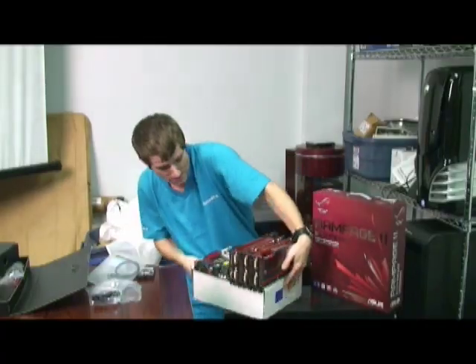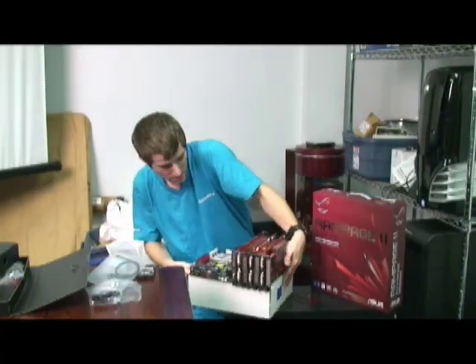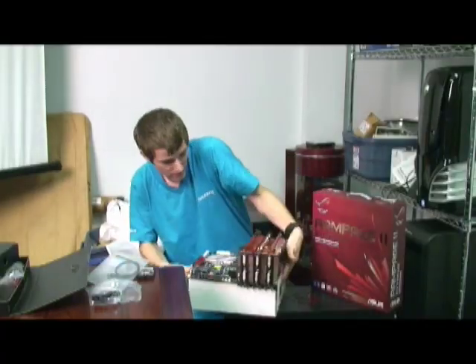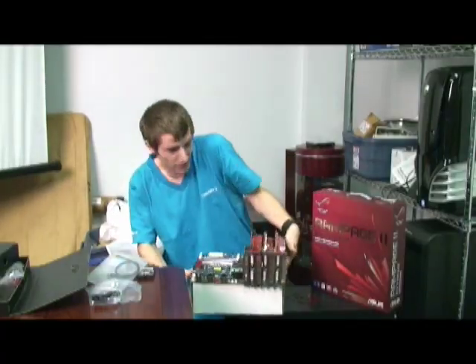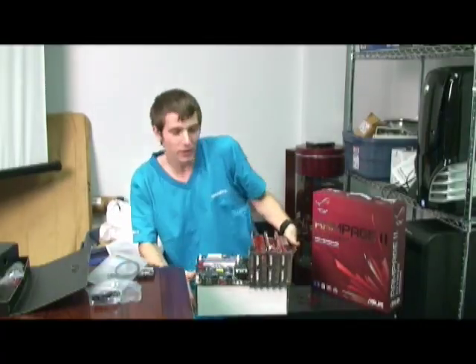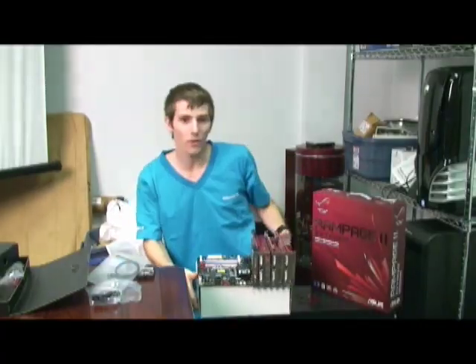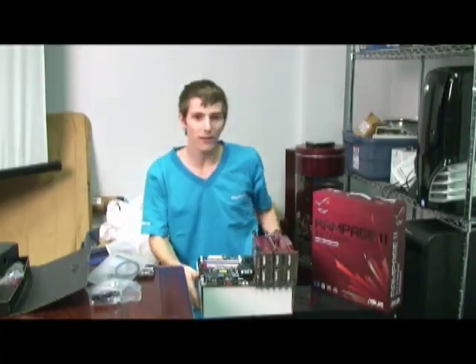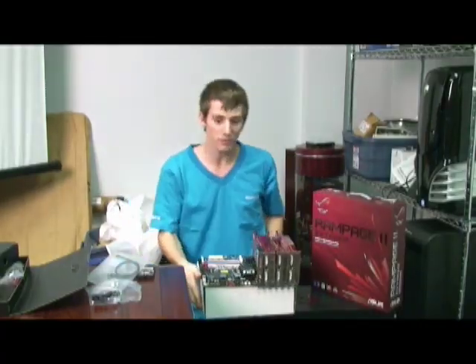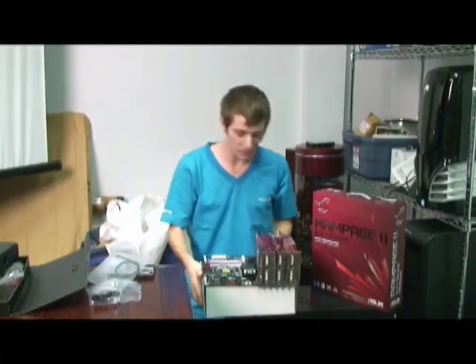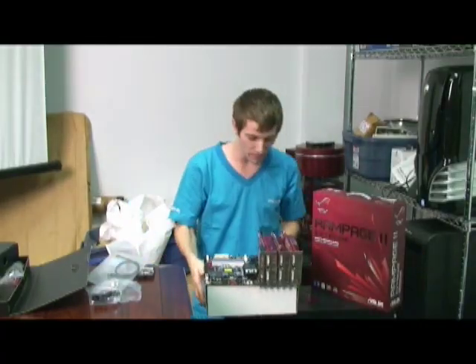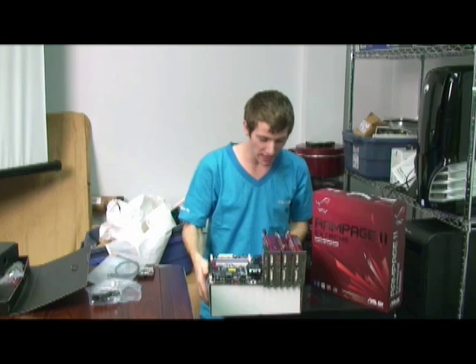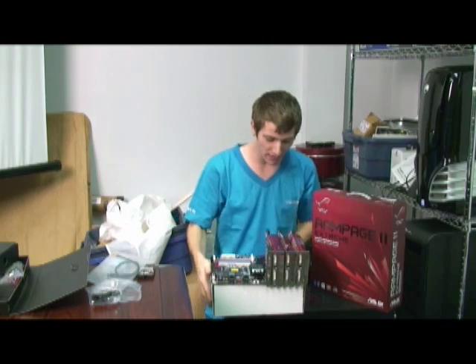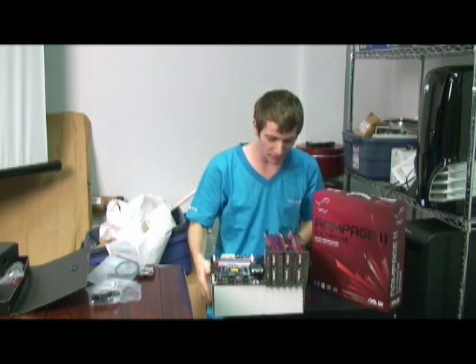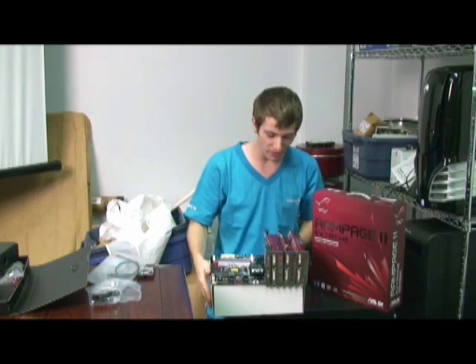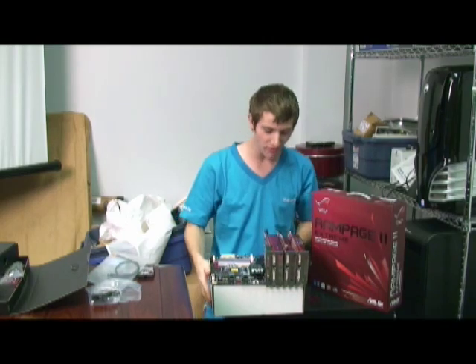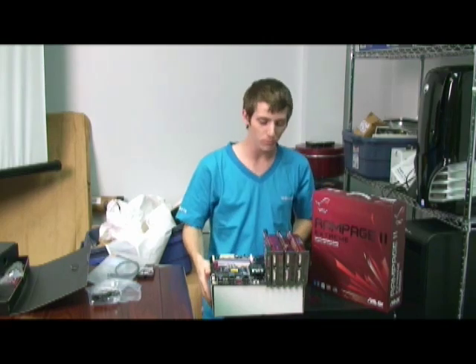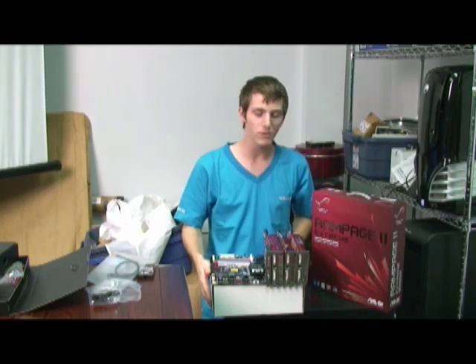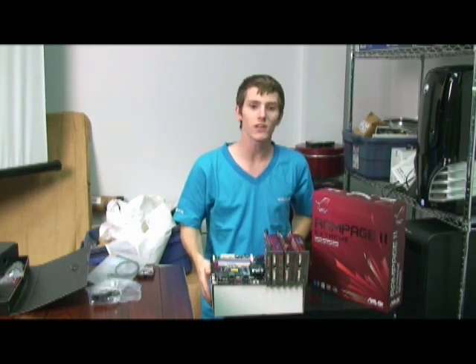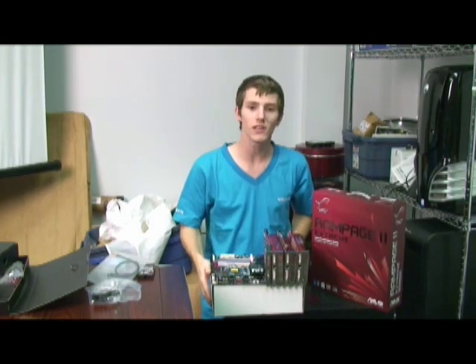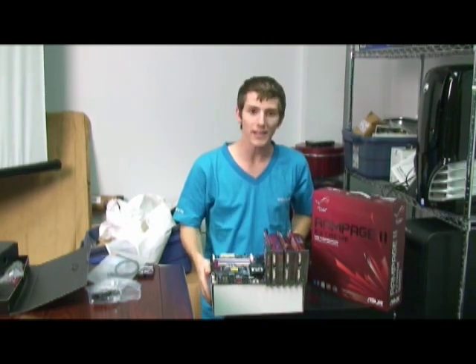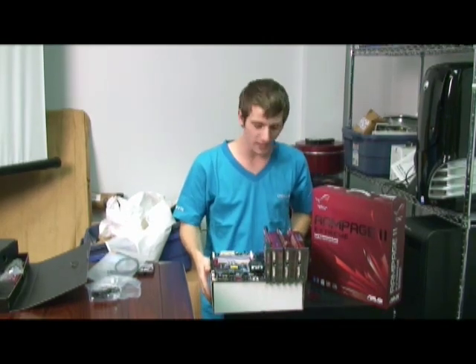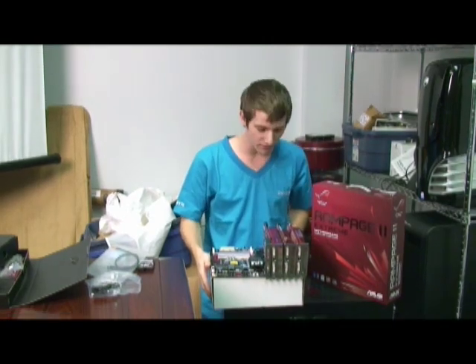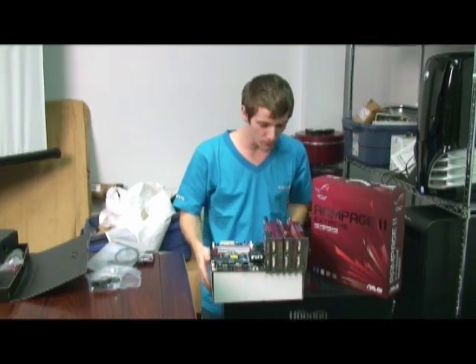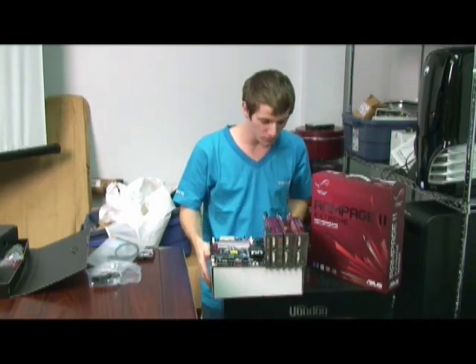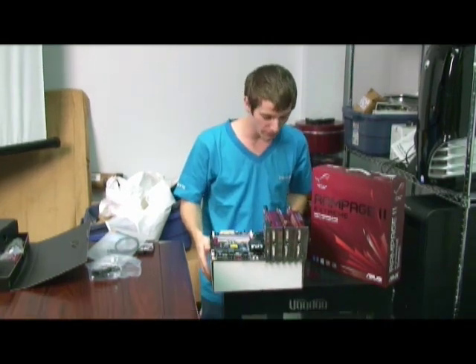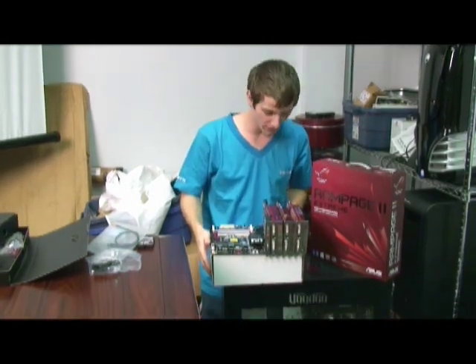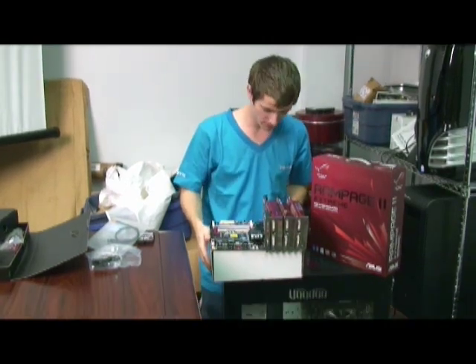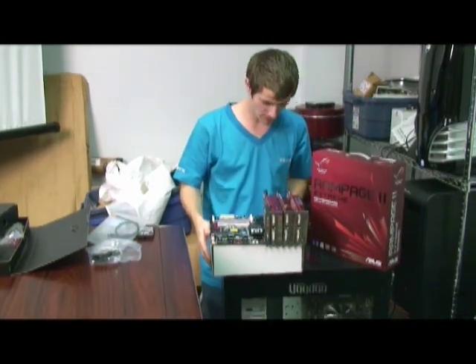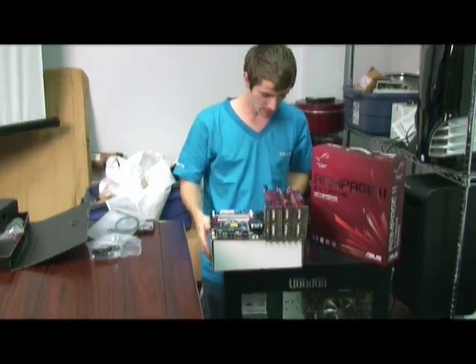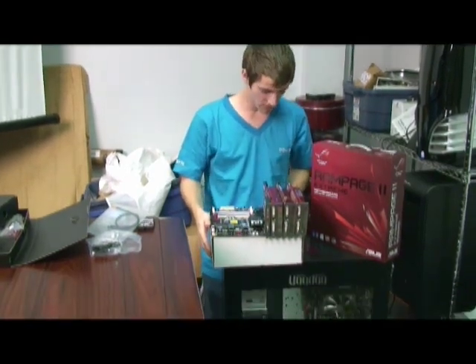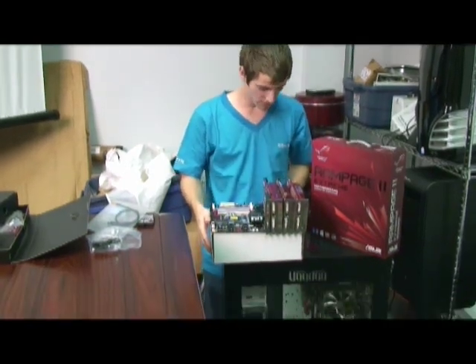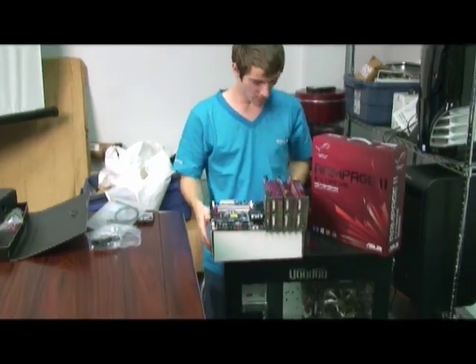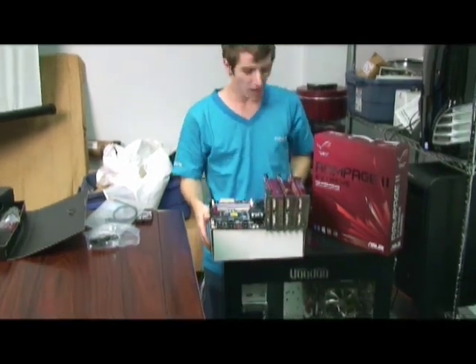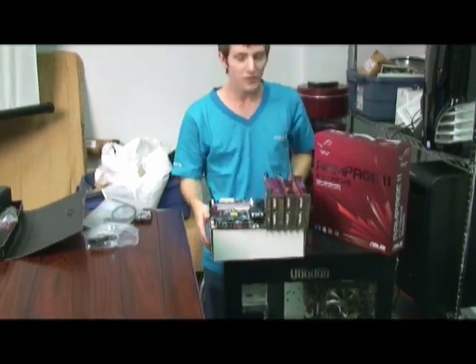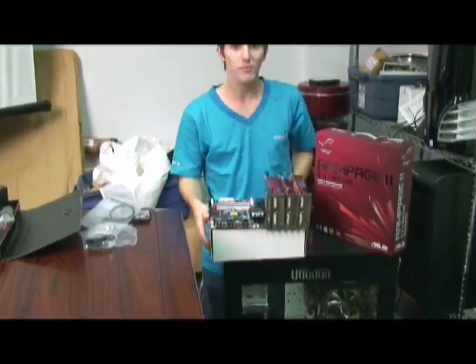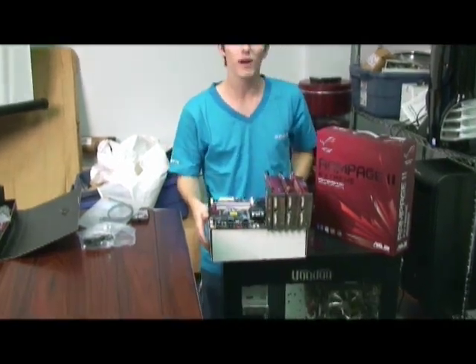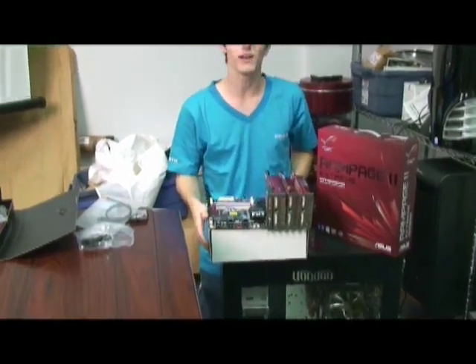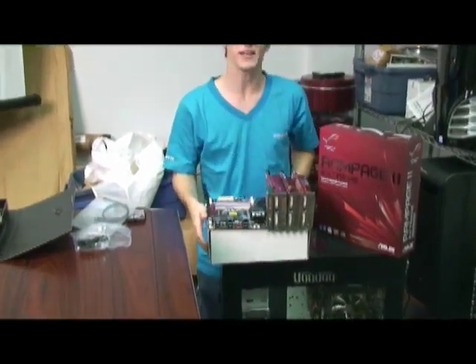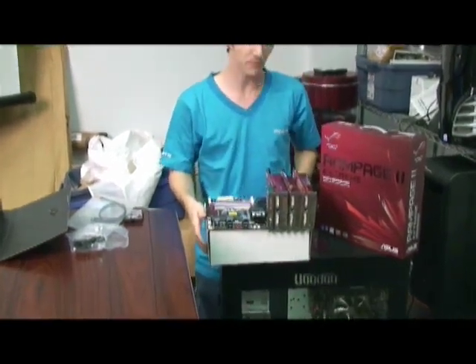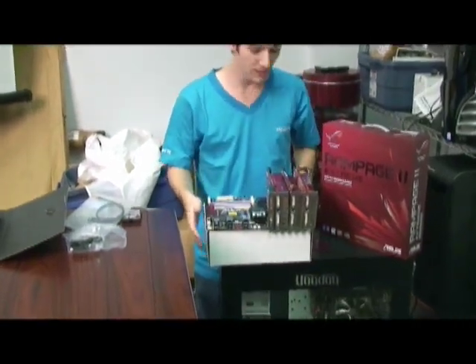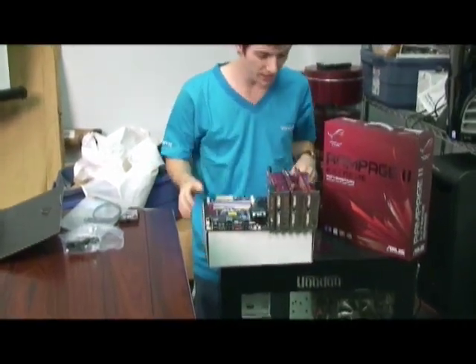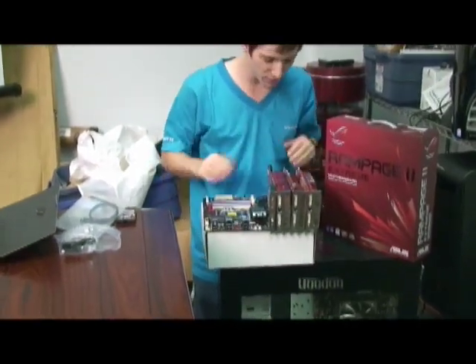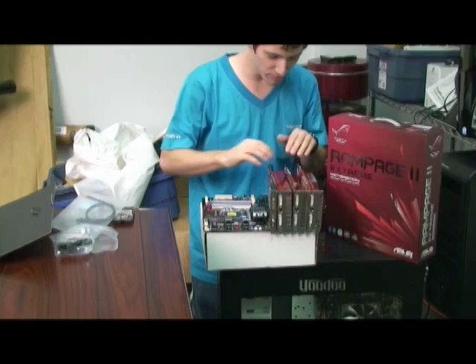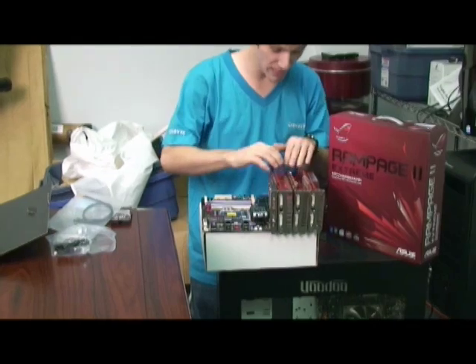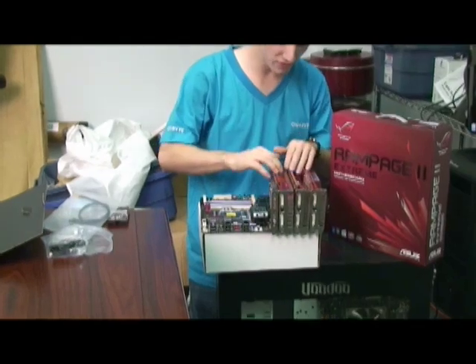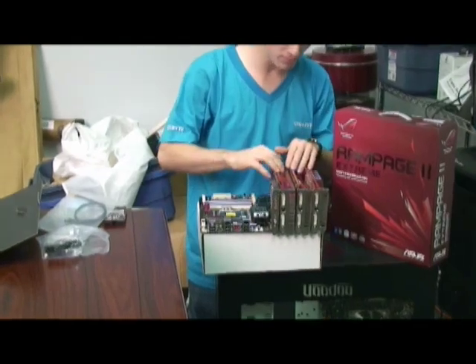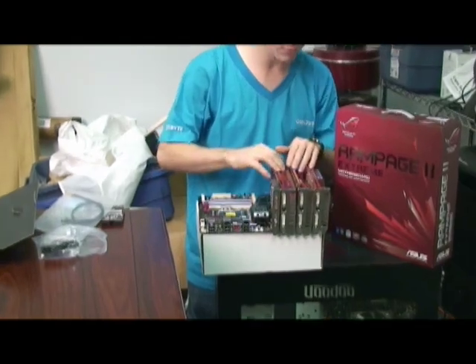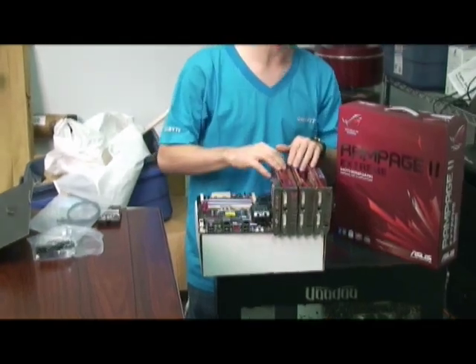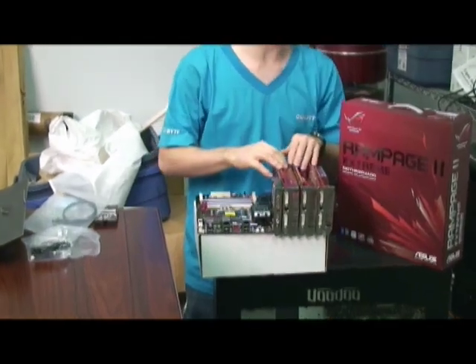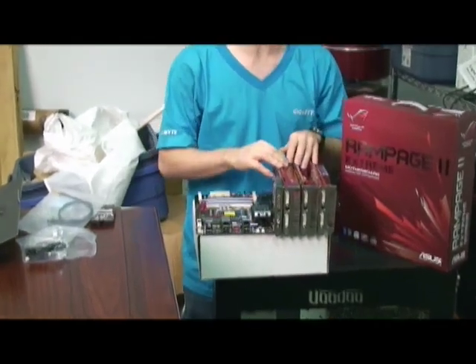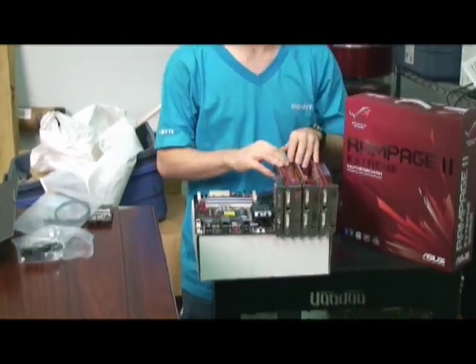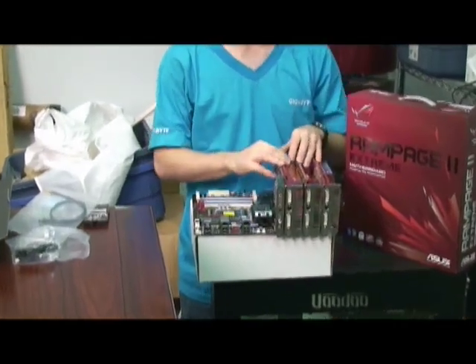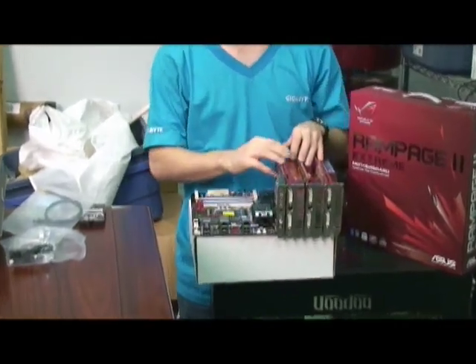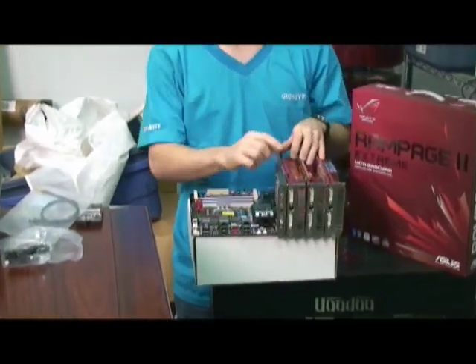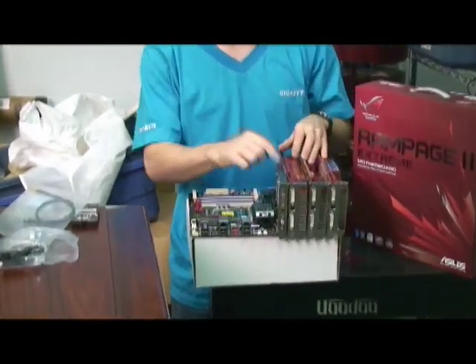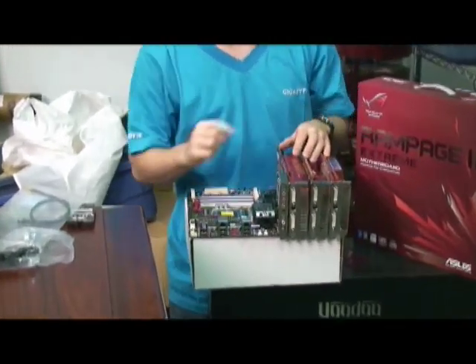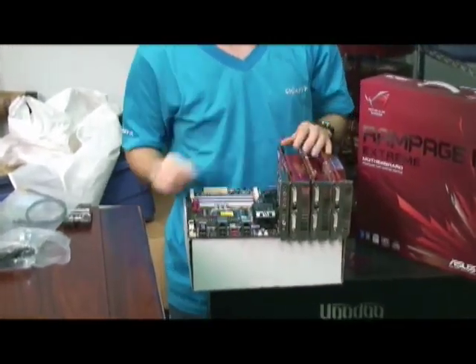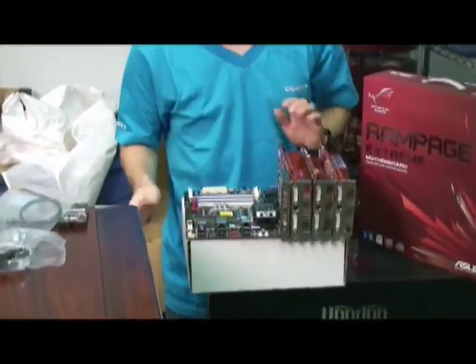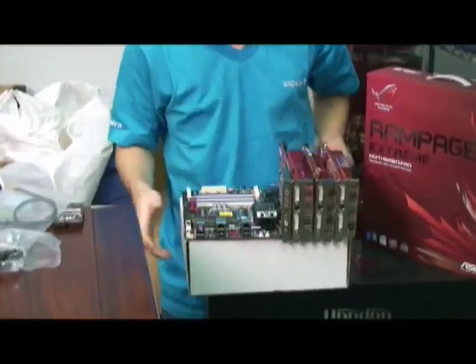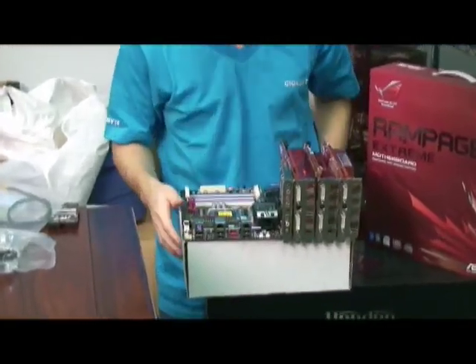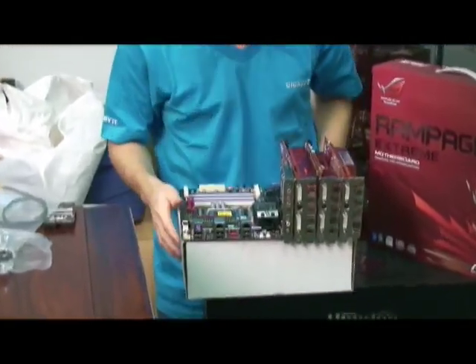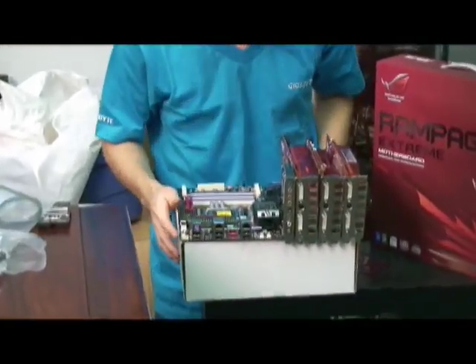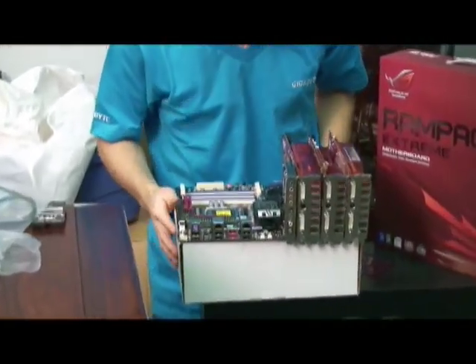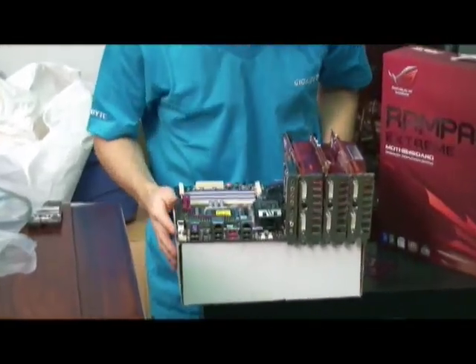That's what the back of your system will look like if you are unsmart like me, and you've managed to plug in three different video cards and a sound card.